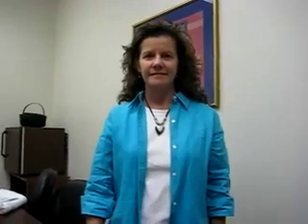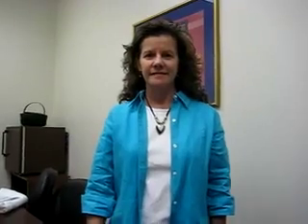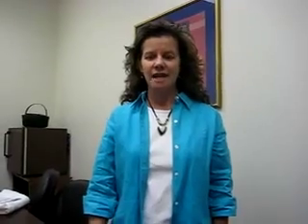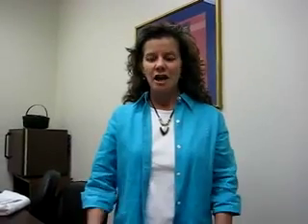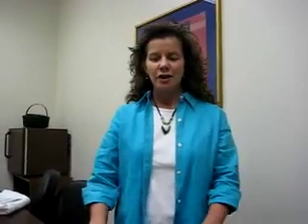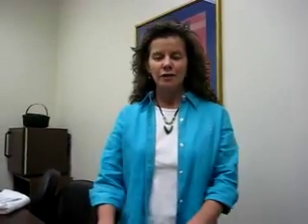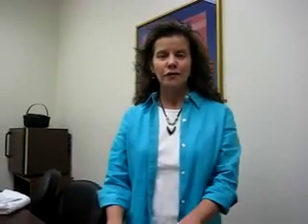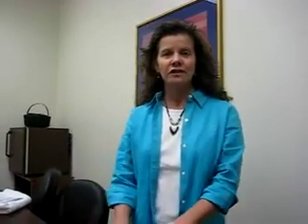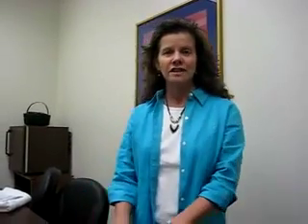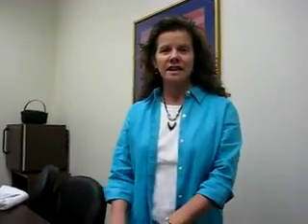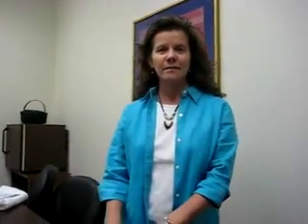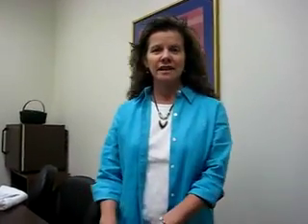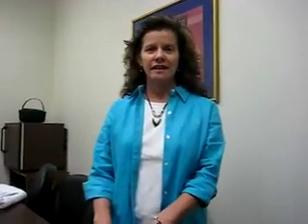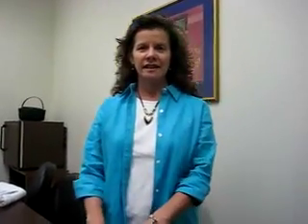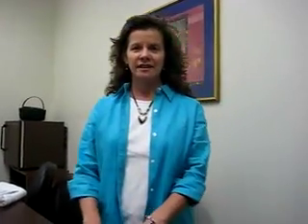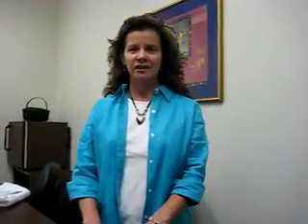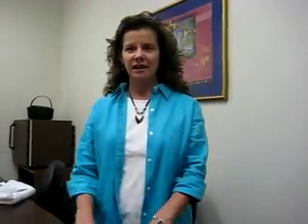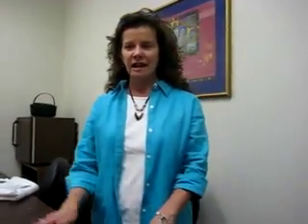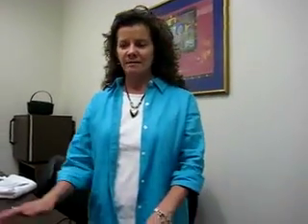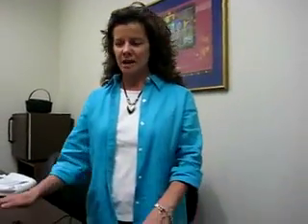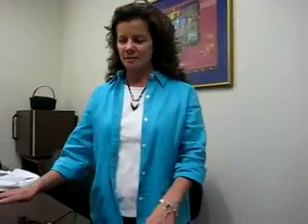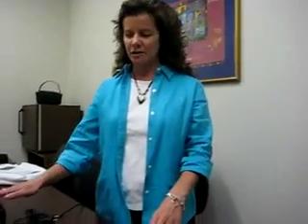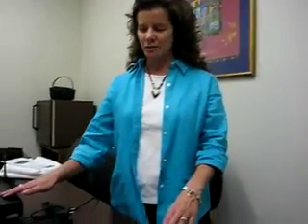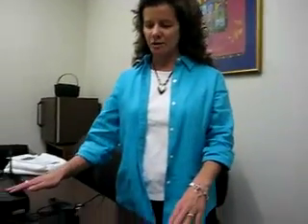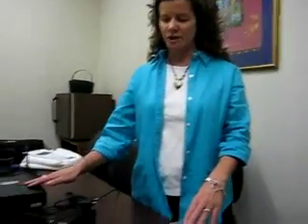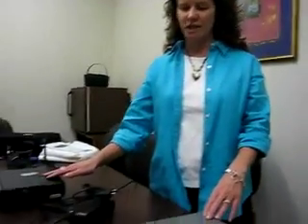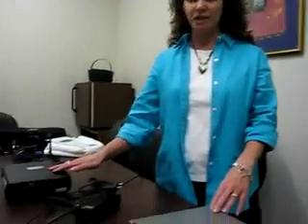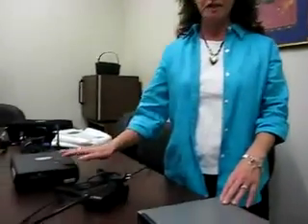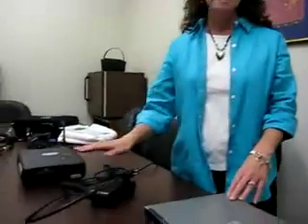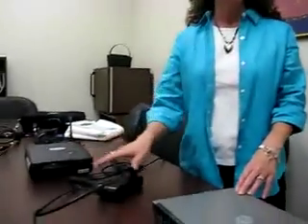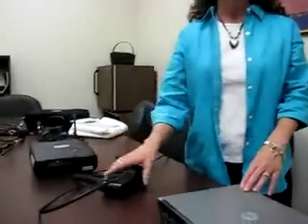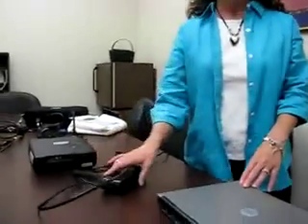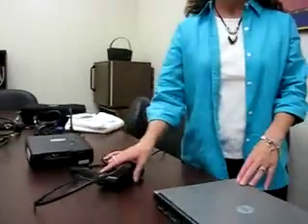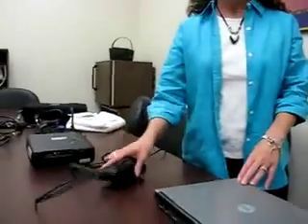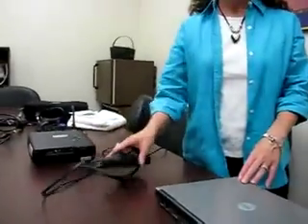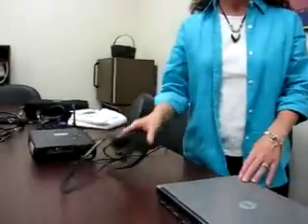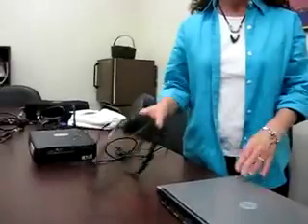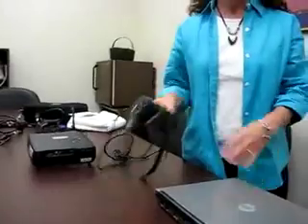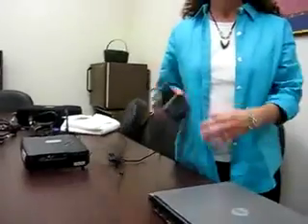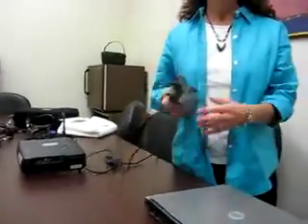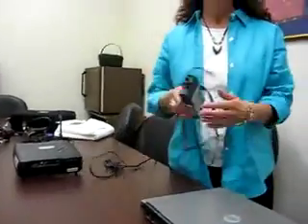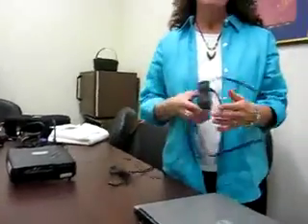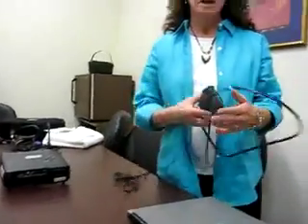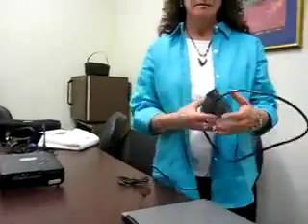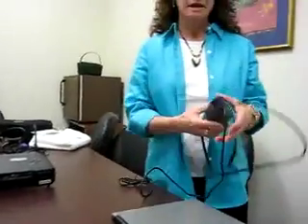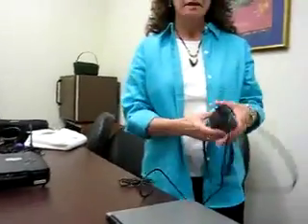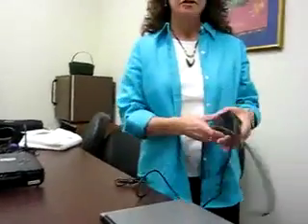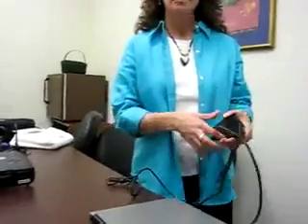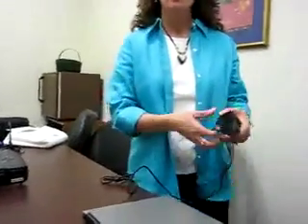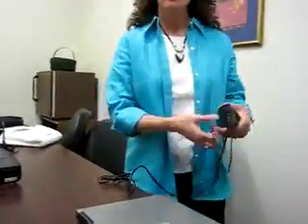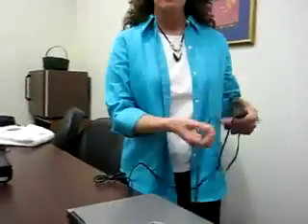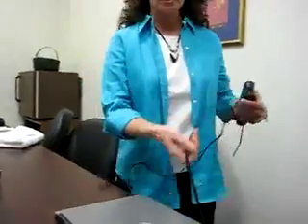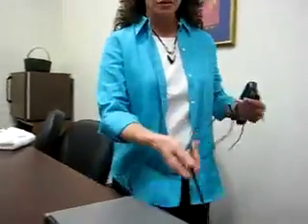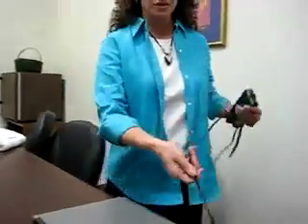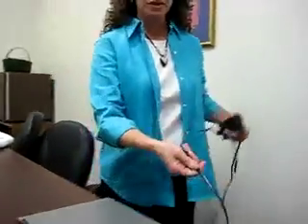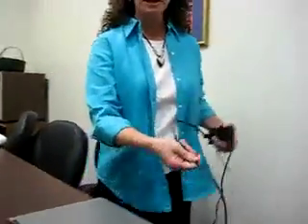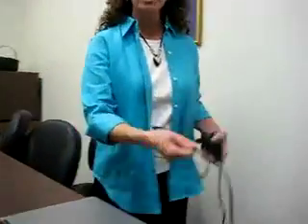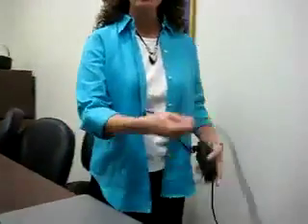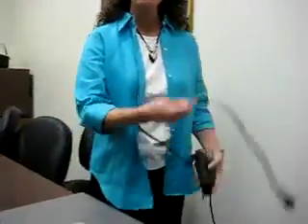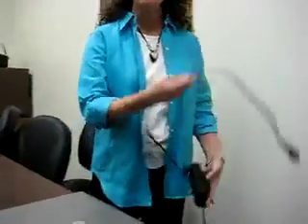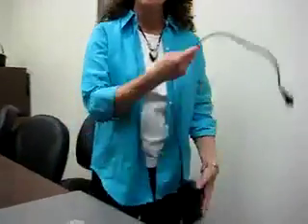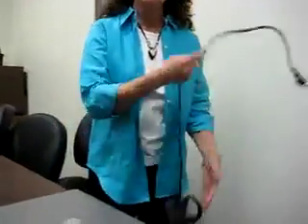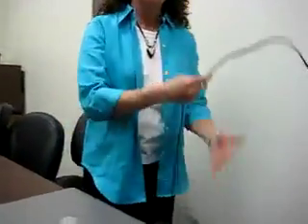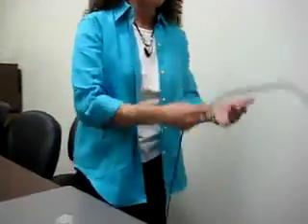The first step in connecting your laptop to the projector is simply to plug your laptop into the power source, like you normally would.